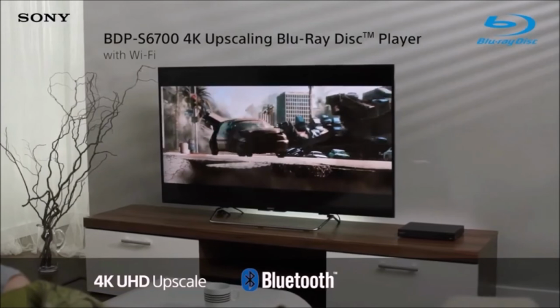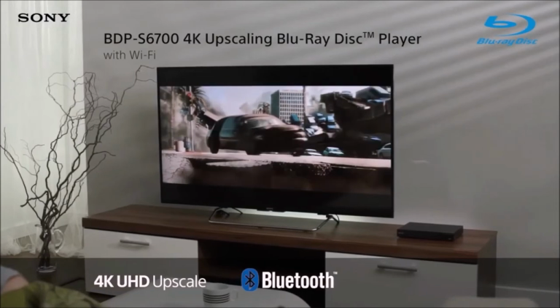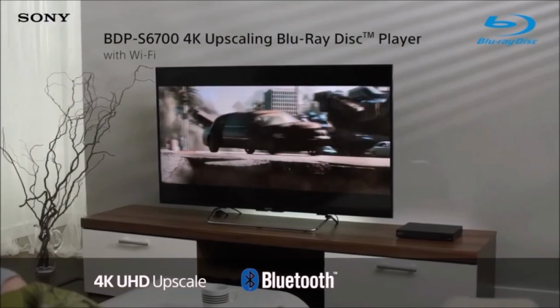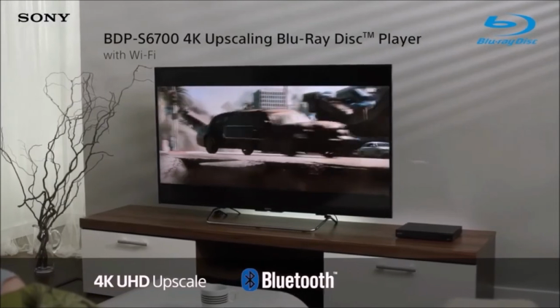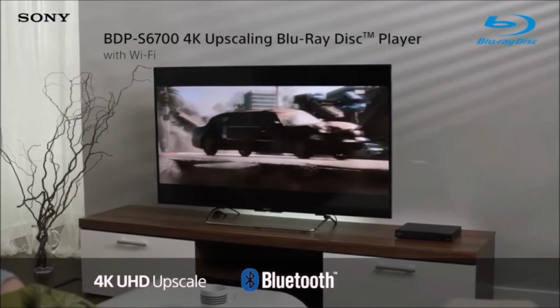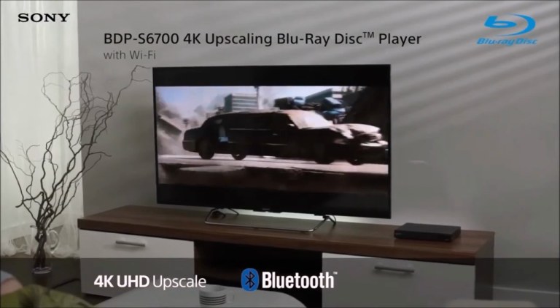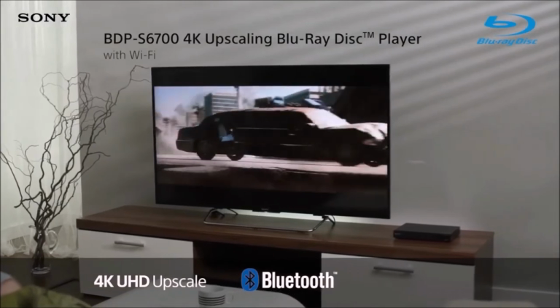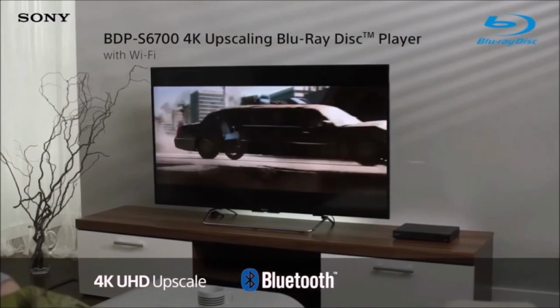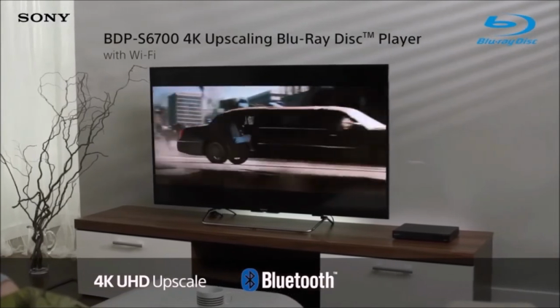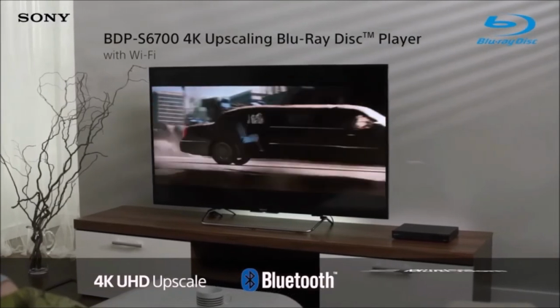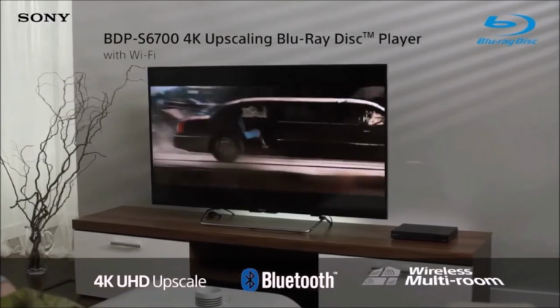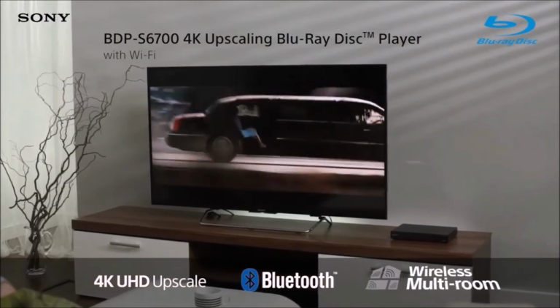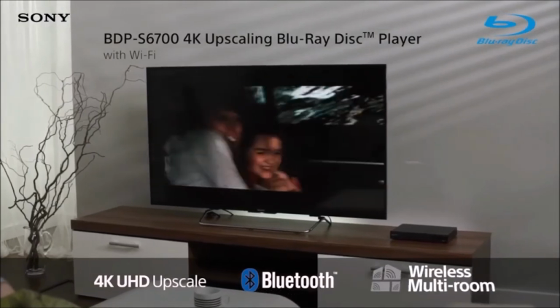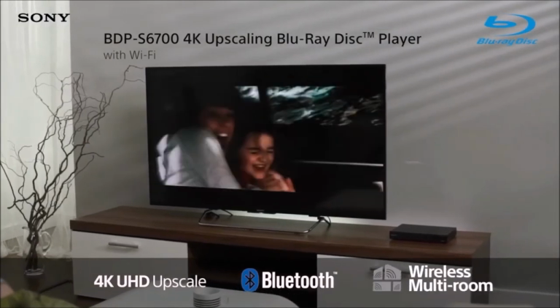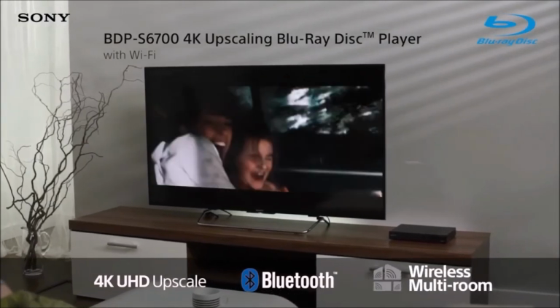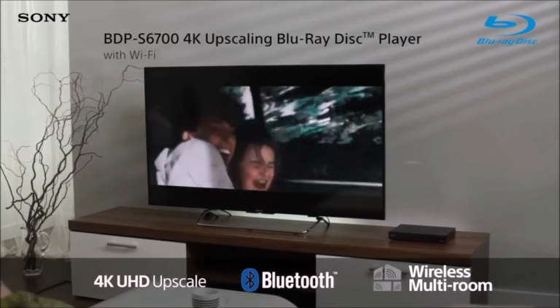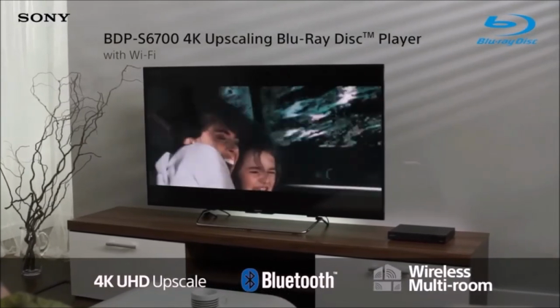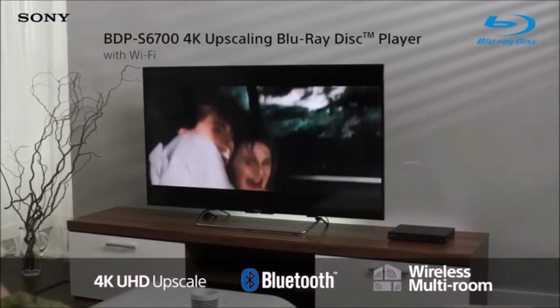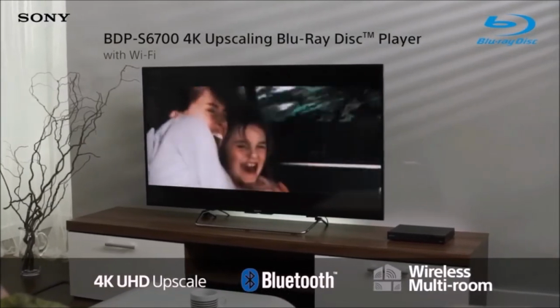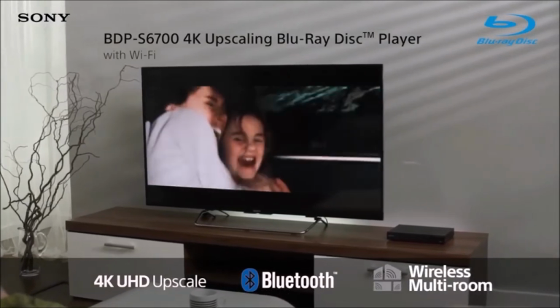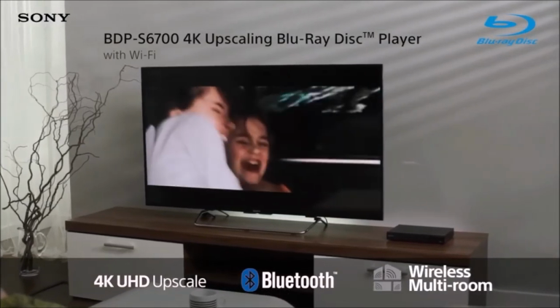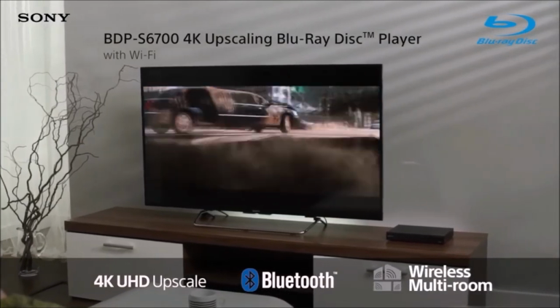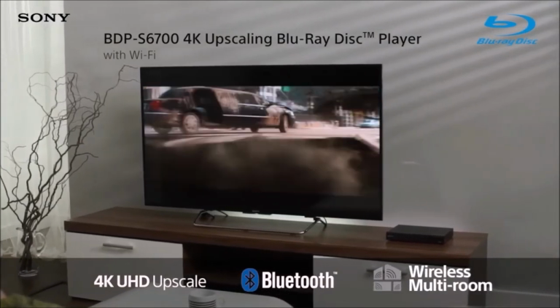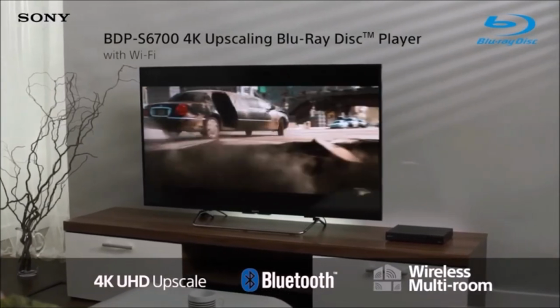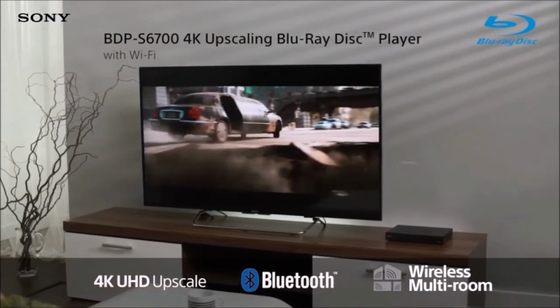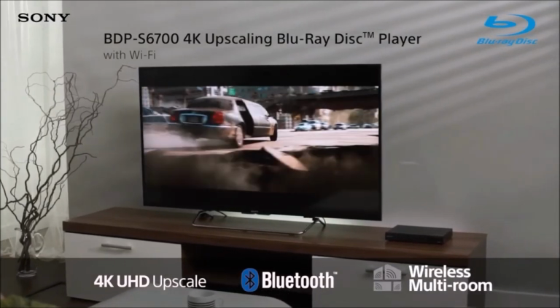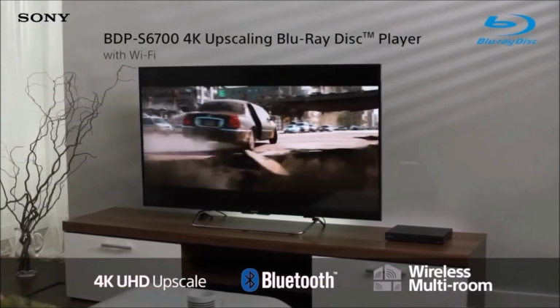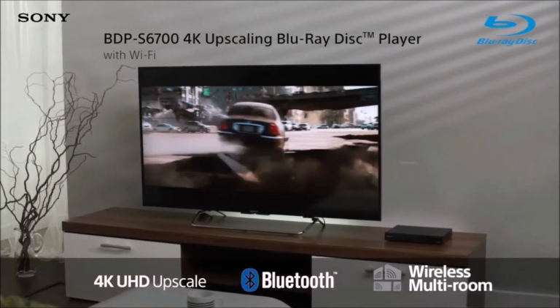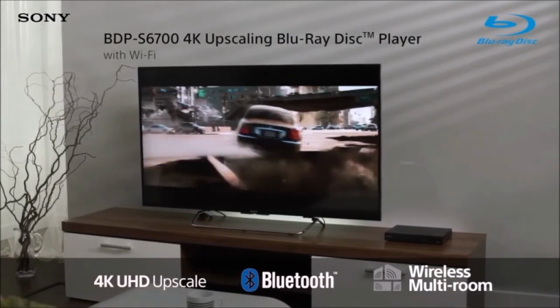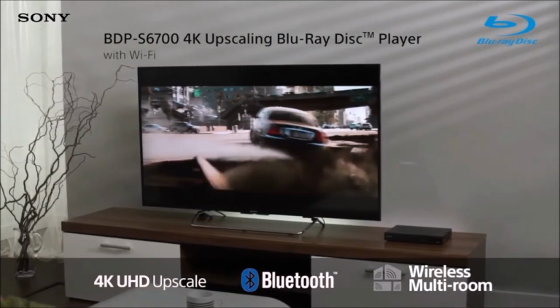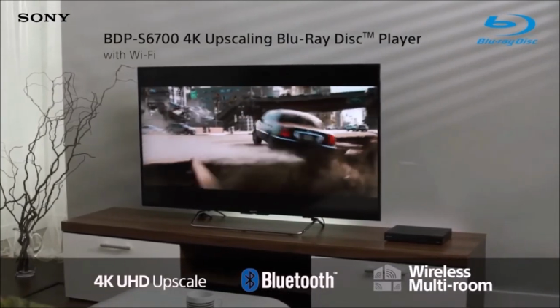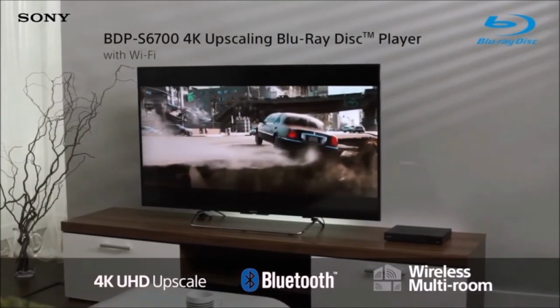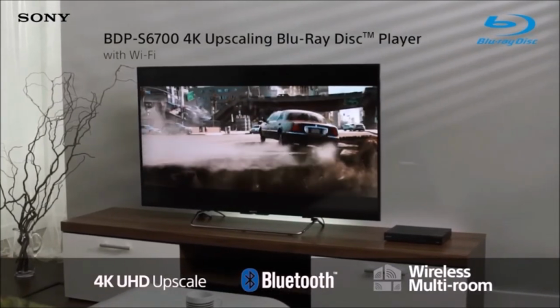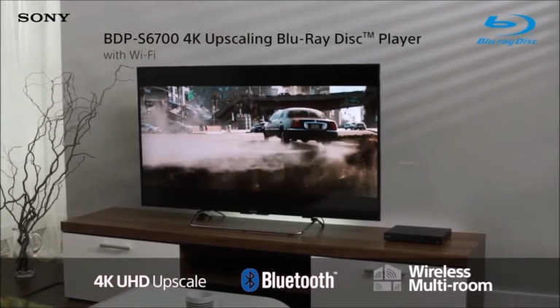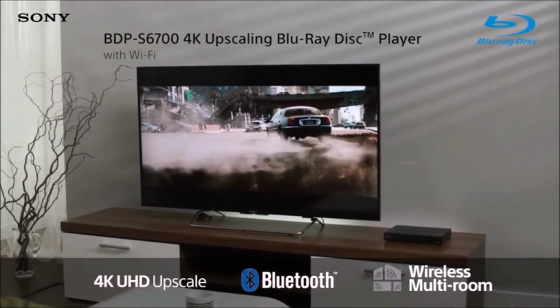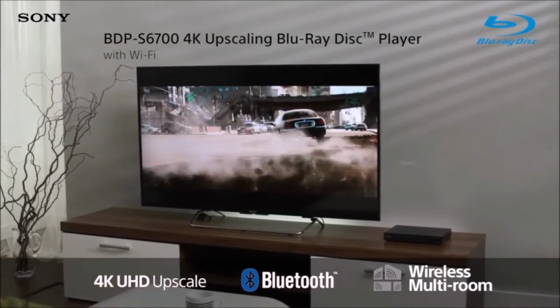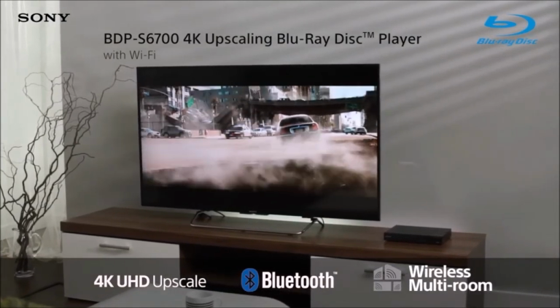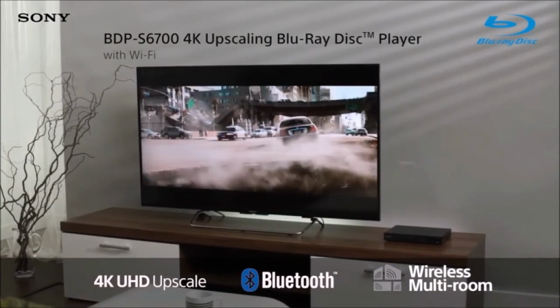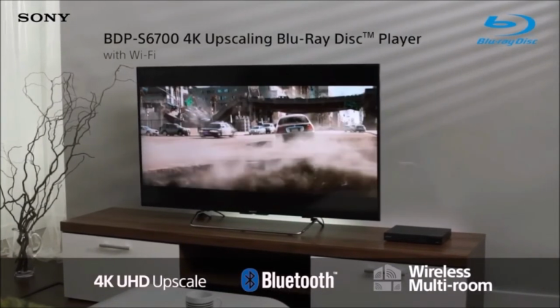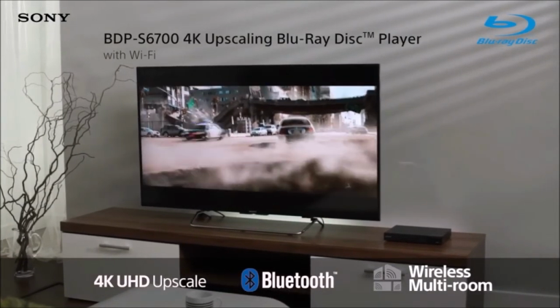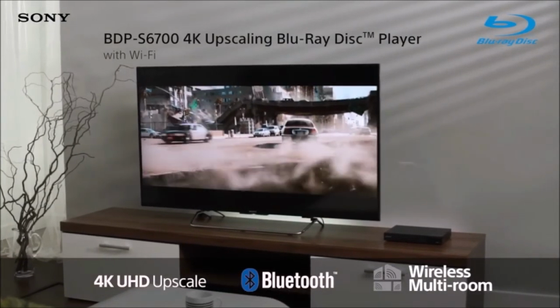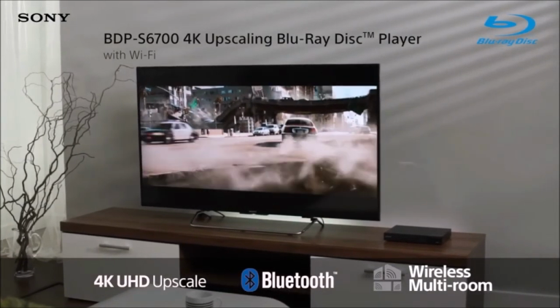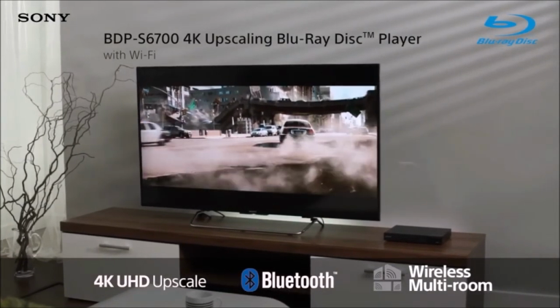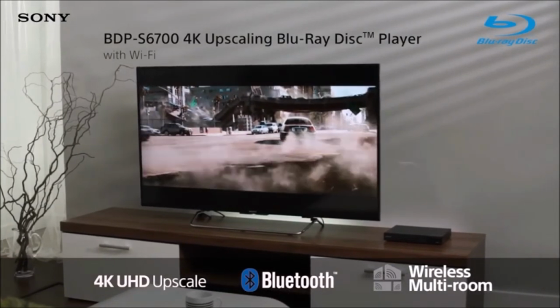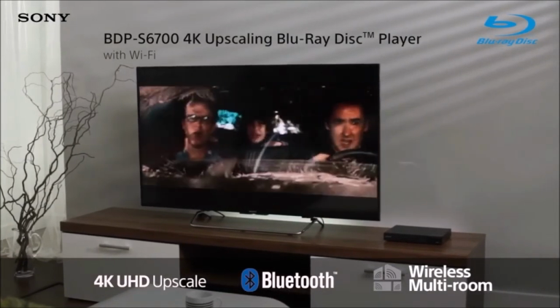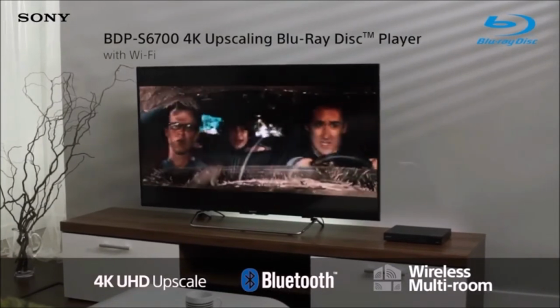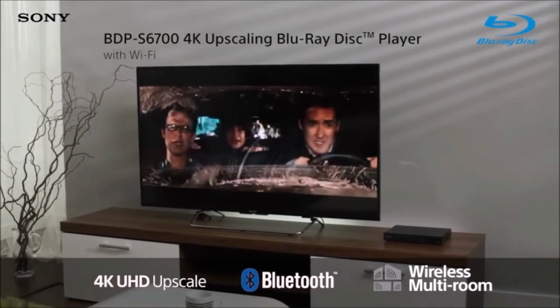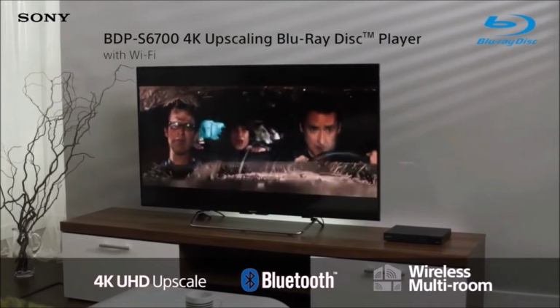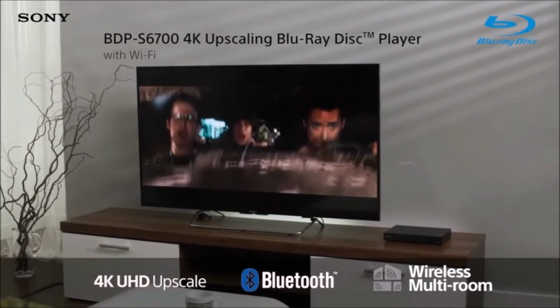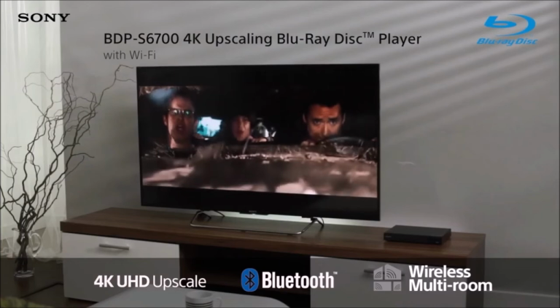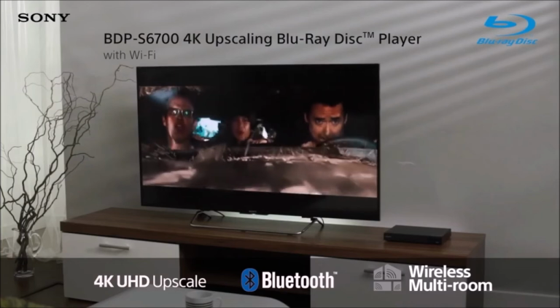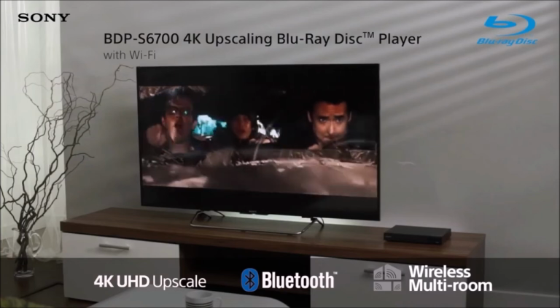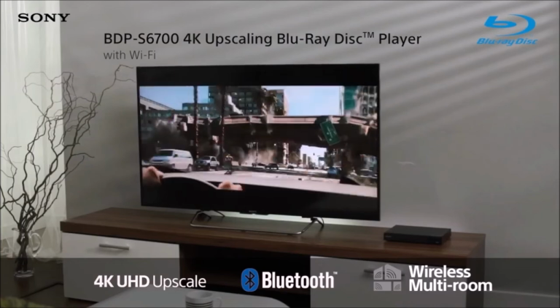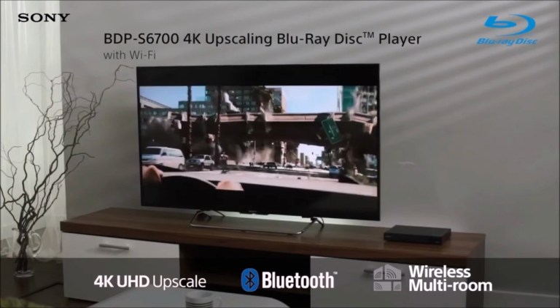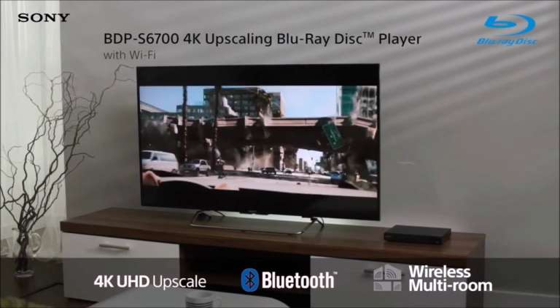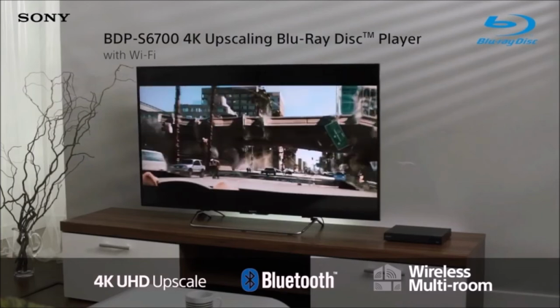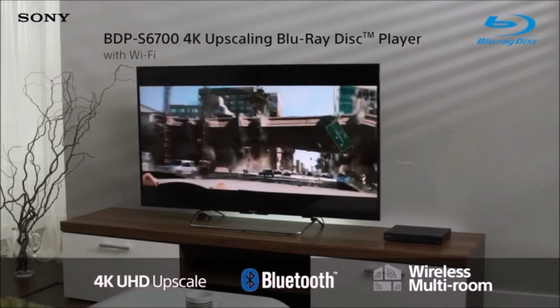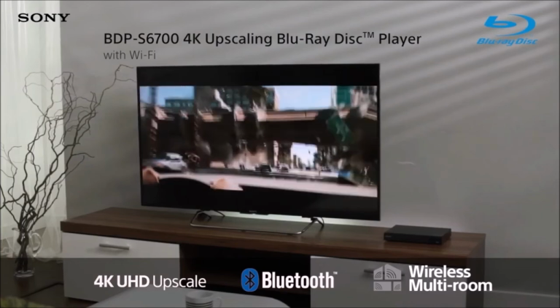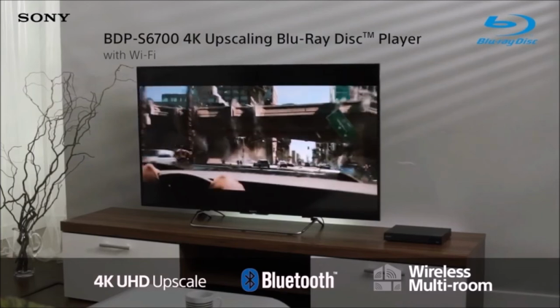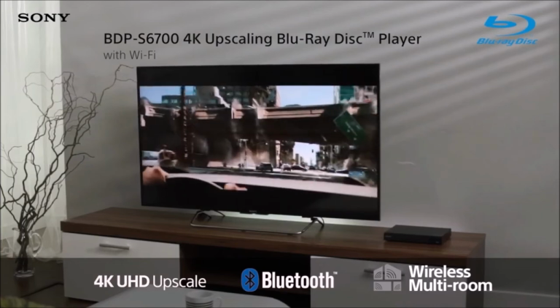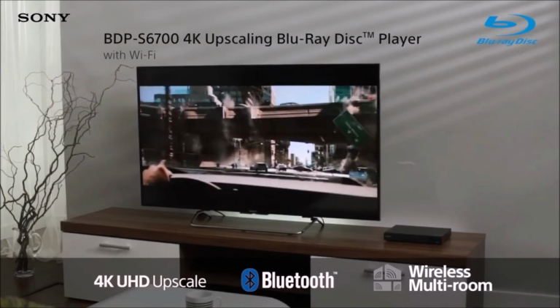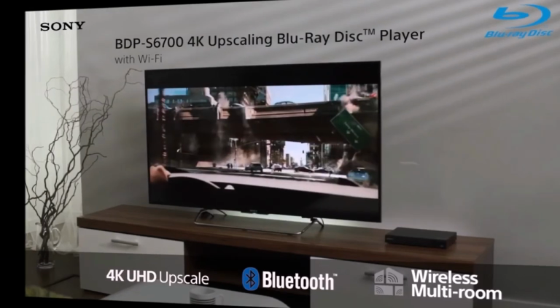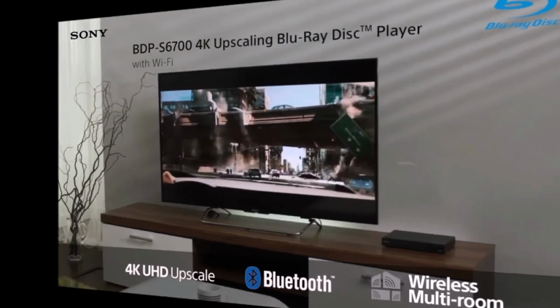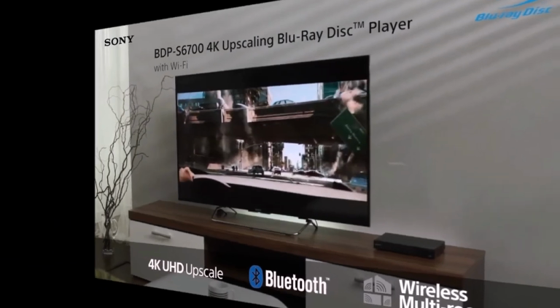In short, this device is capable of giving you a complete and impeccable cinema experience, without leaving your living room.